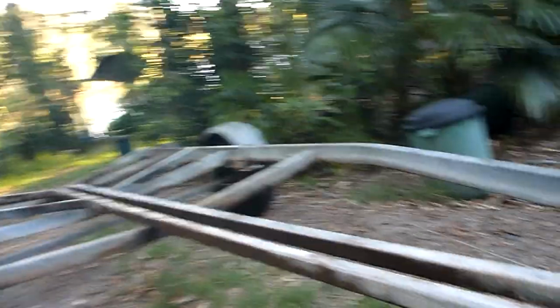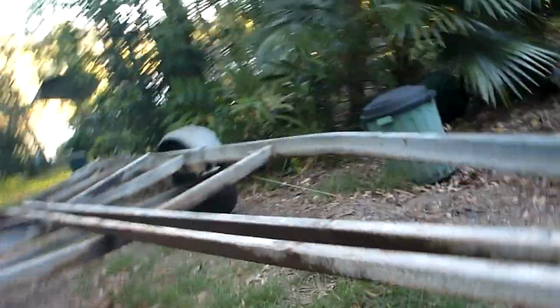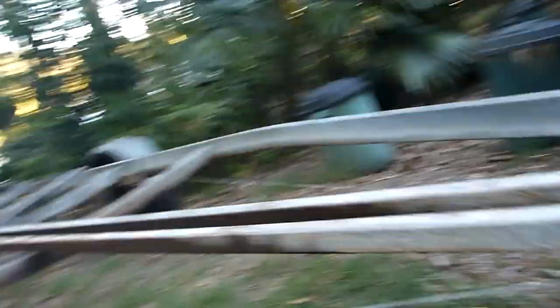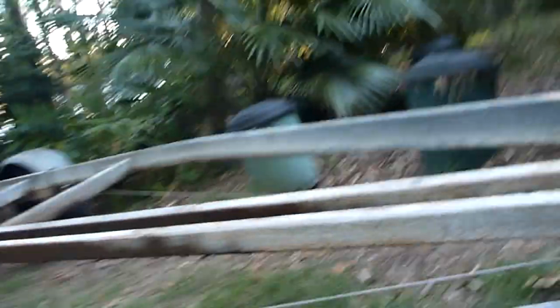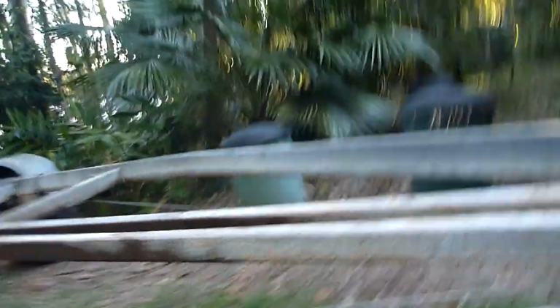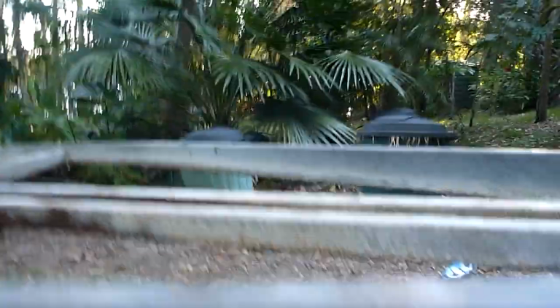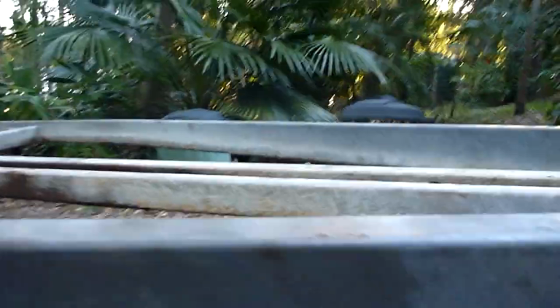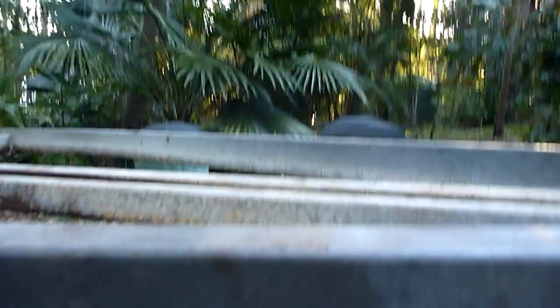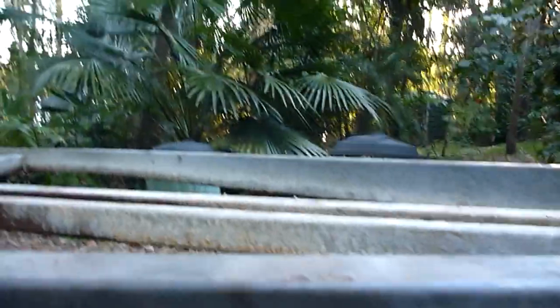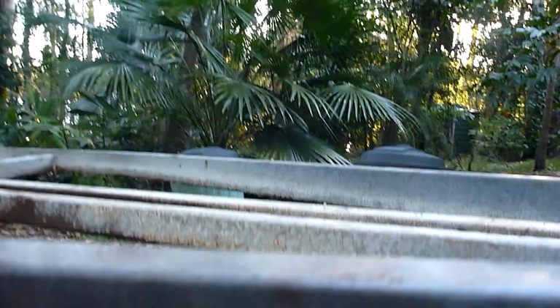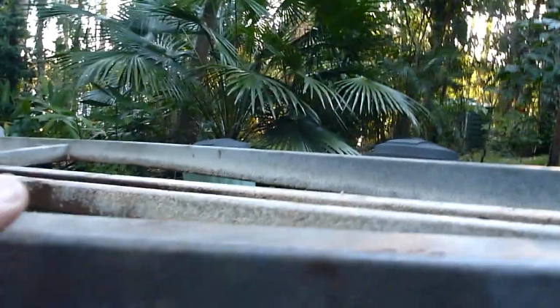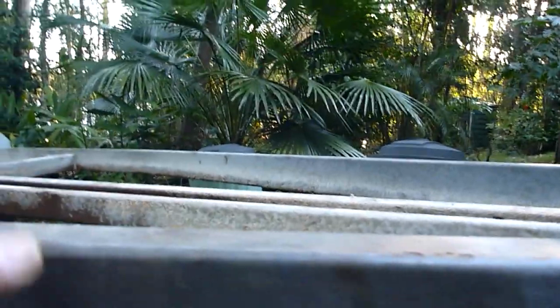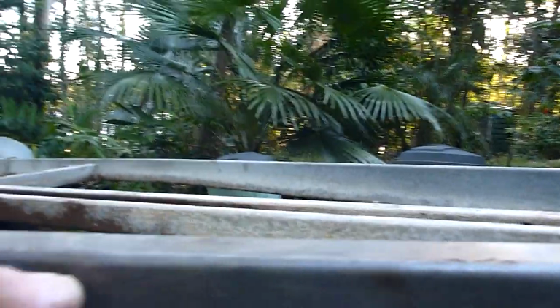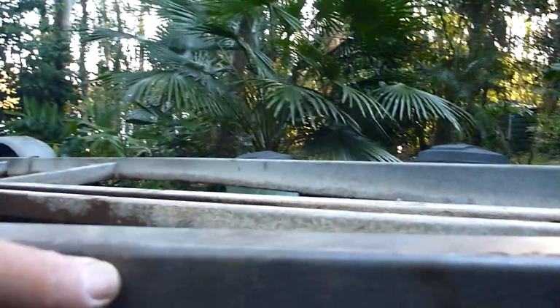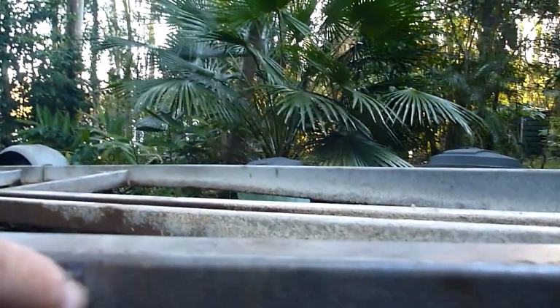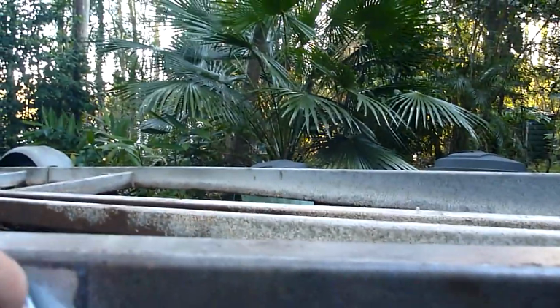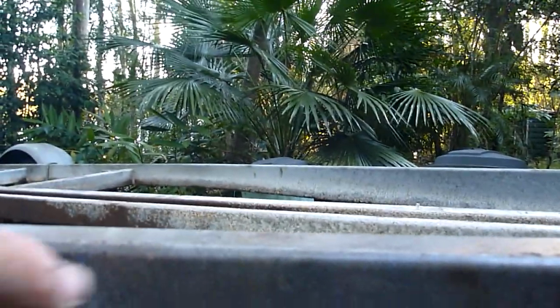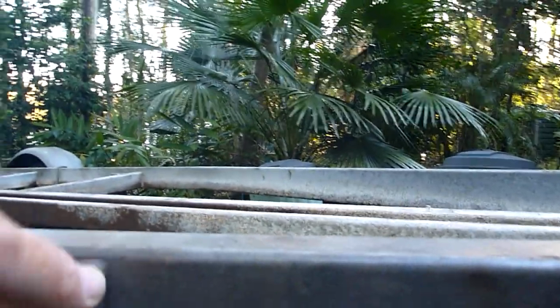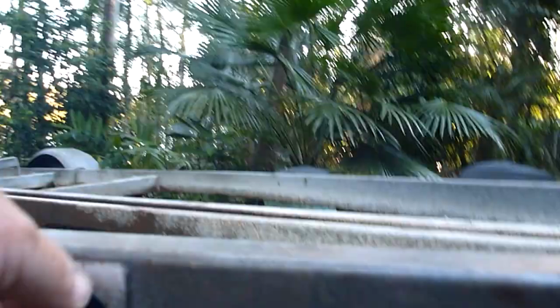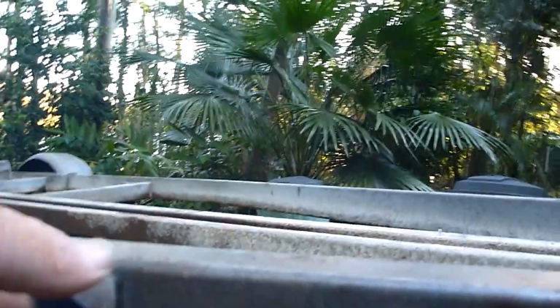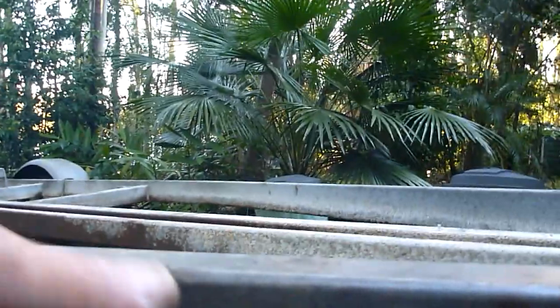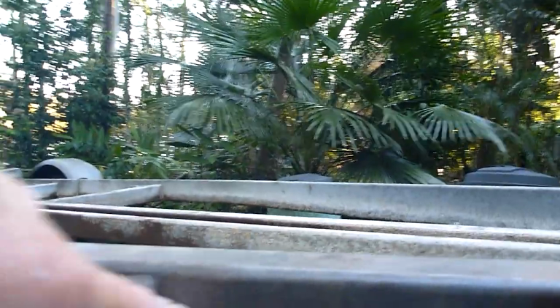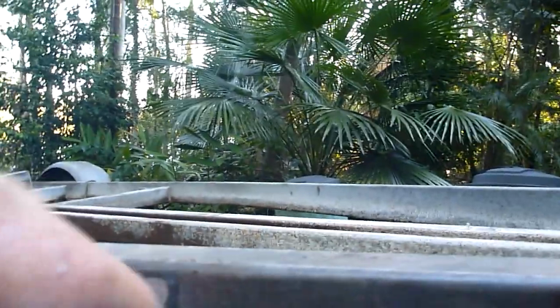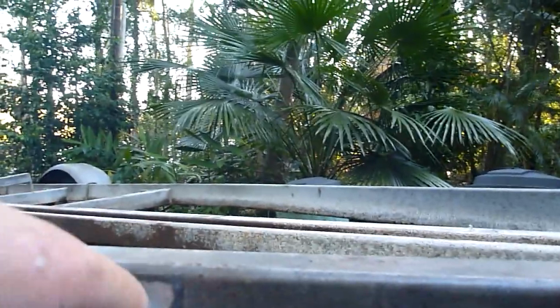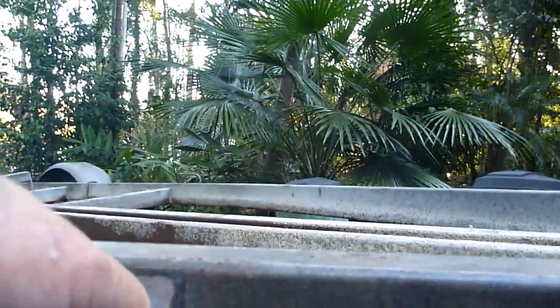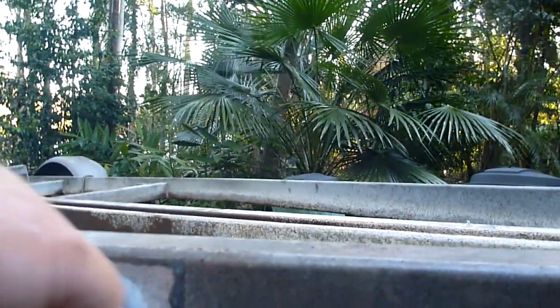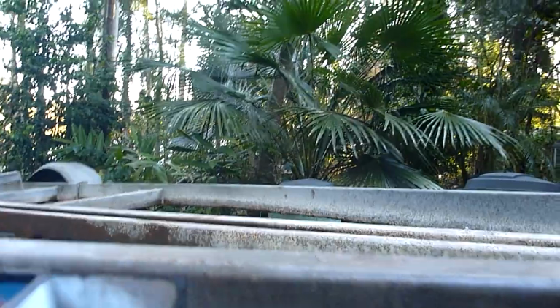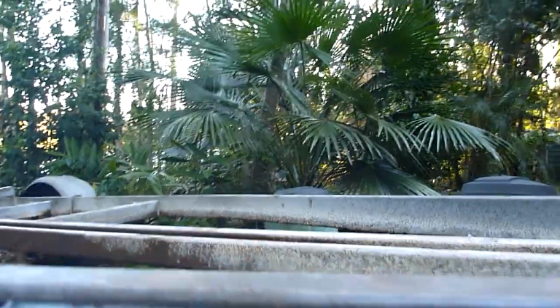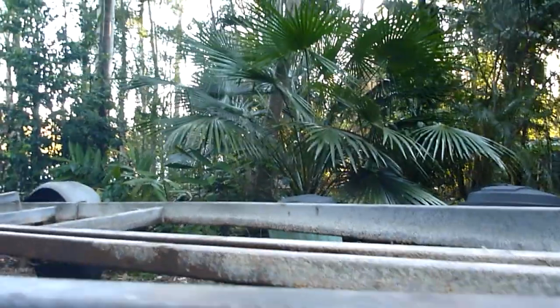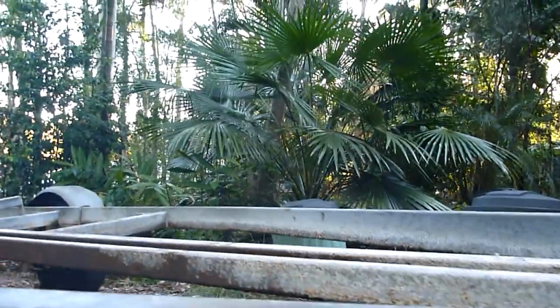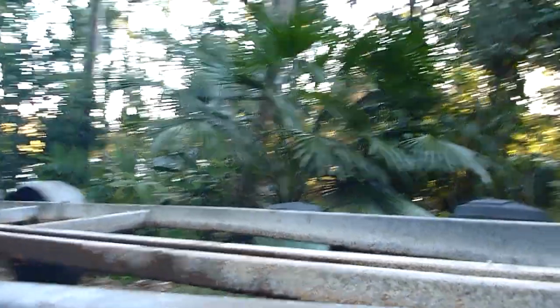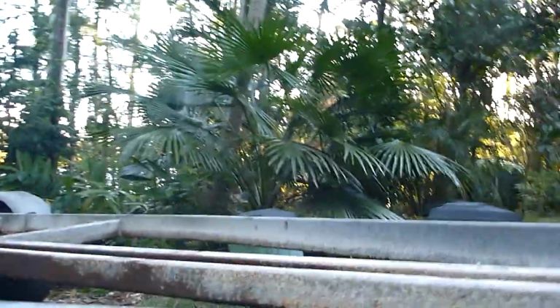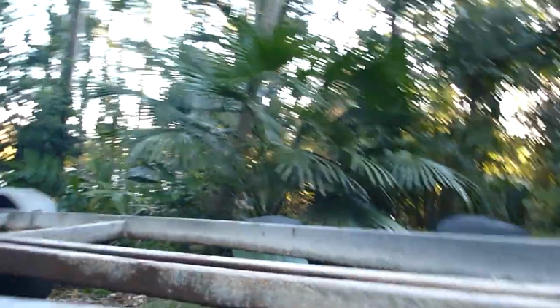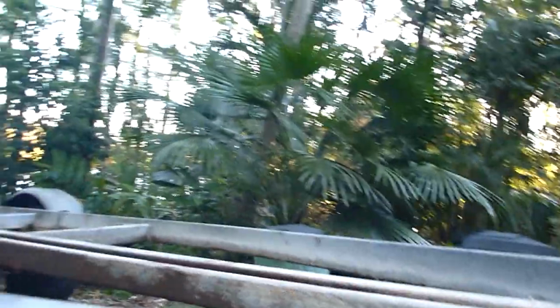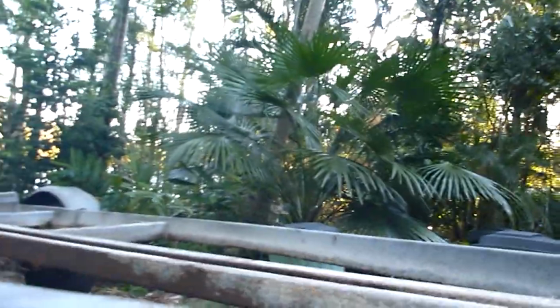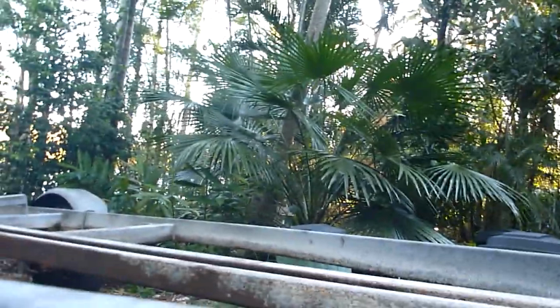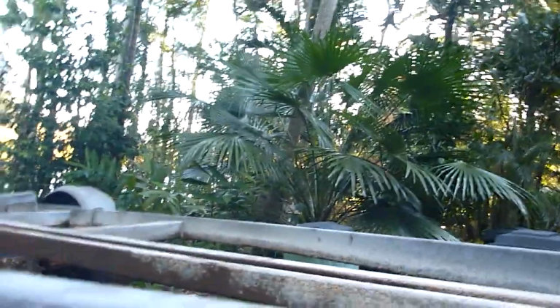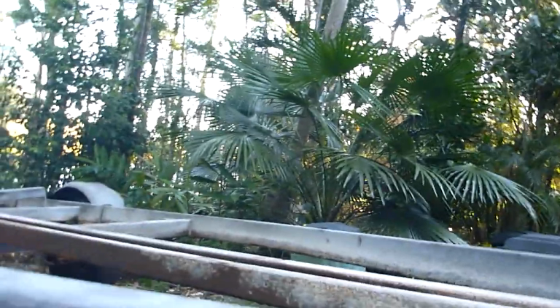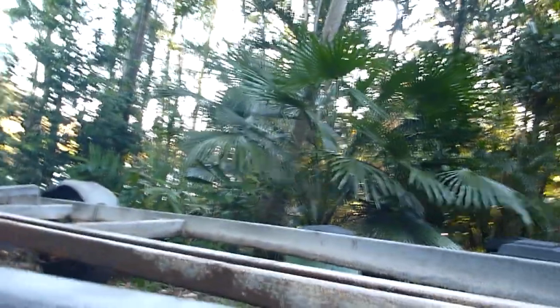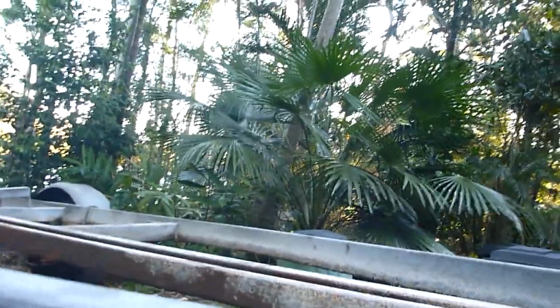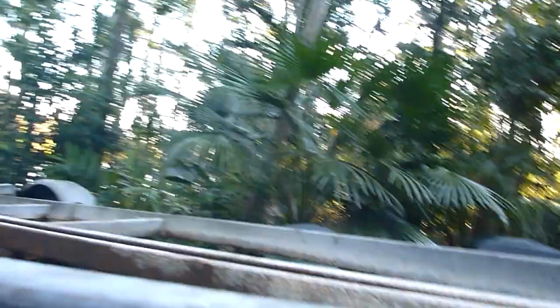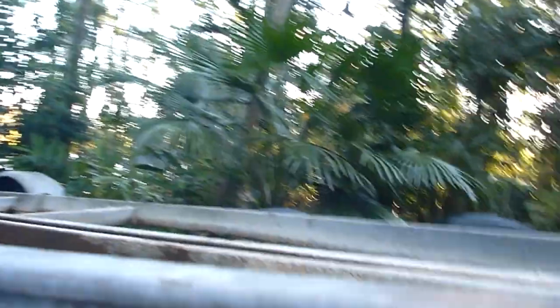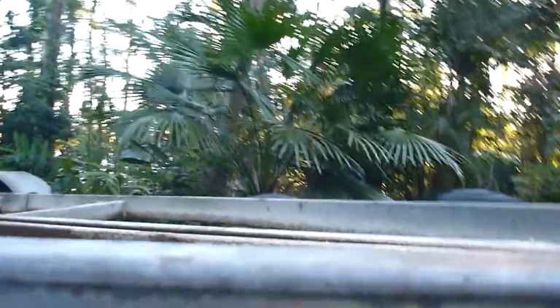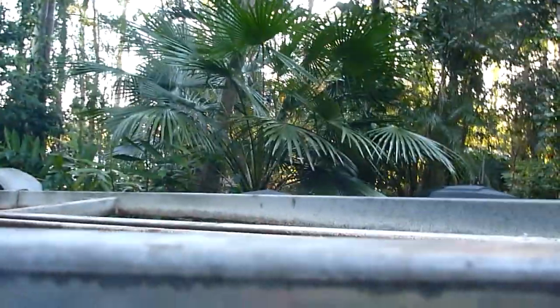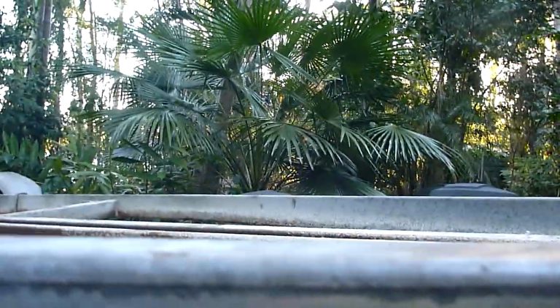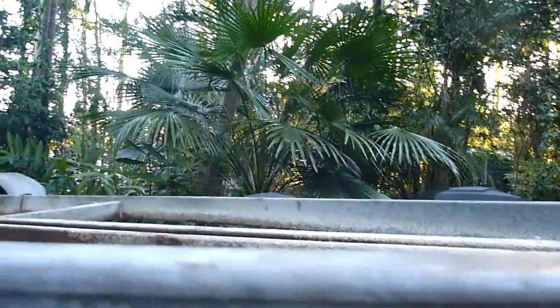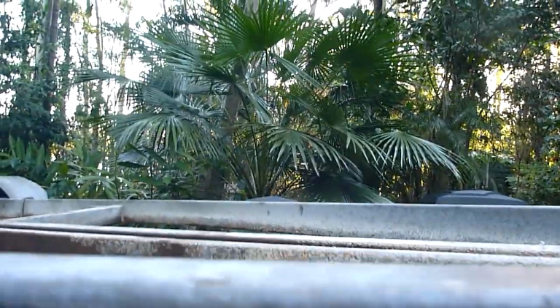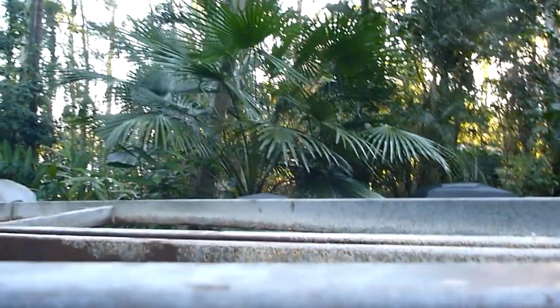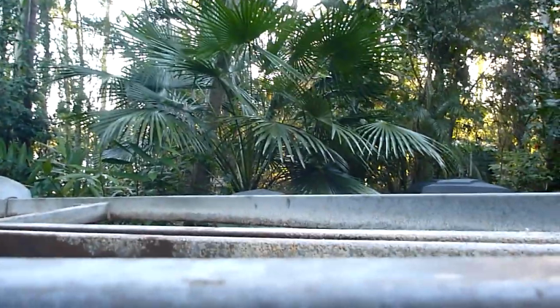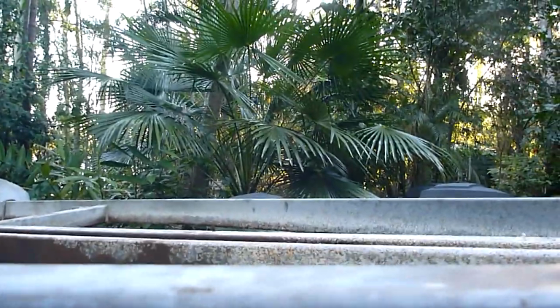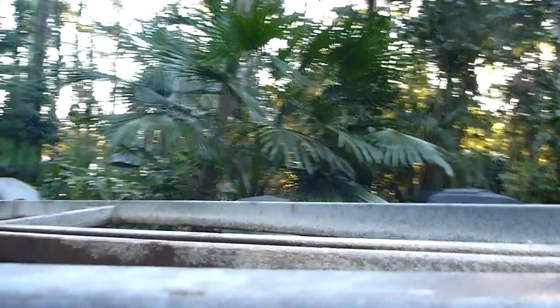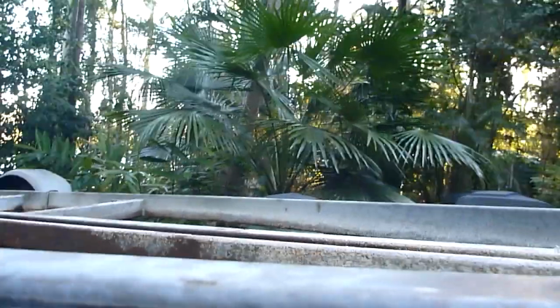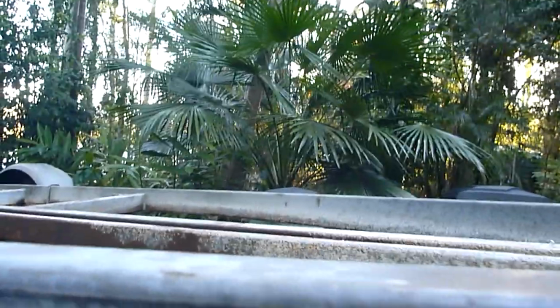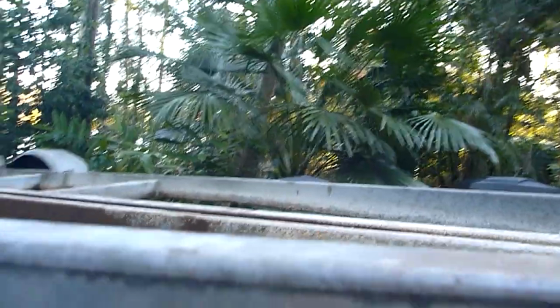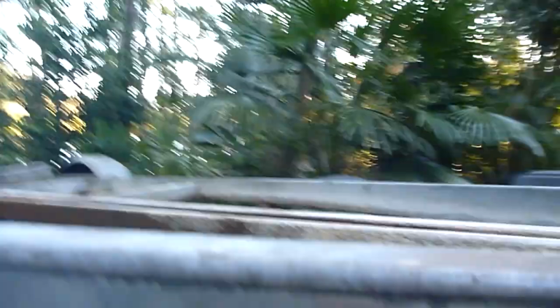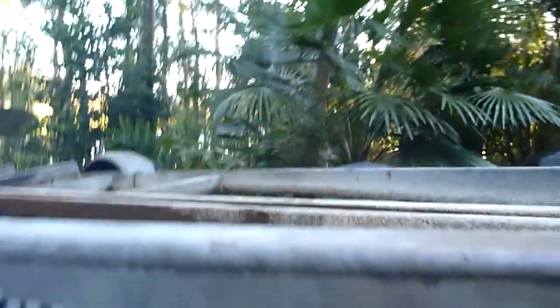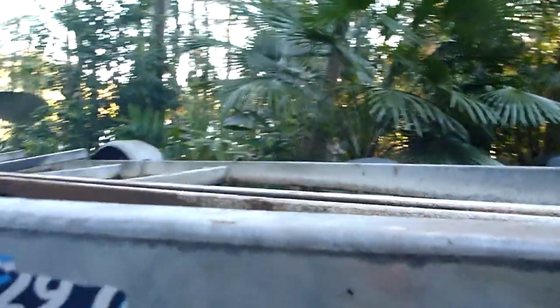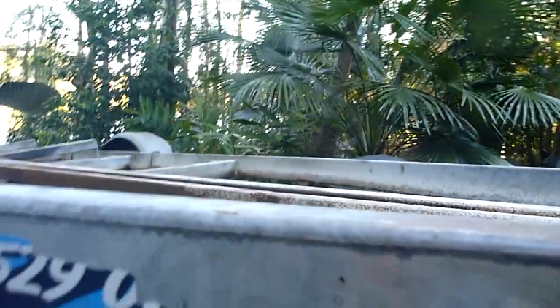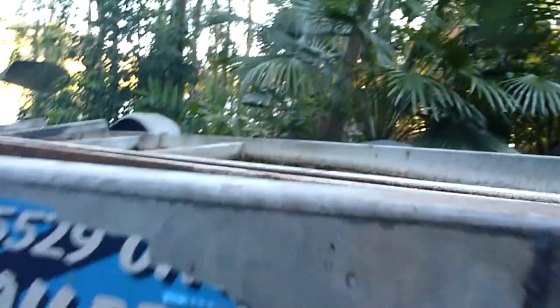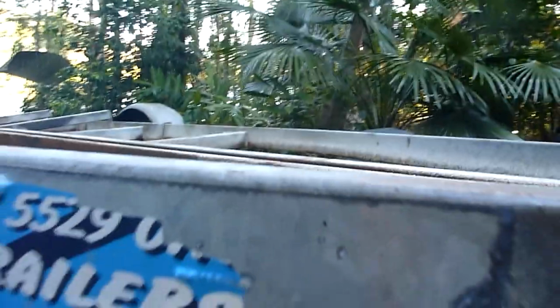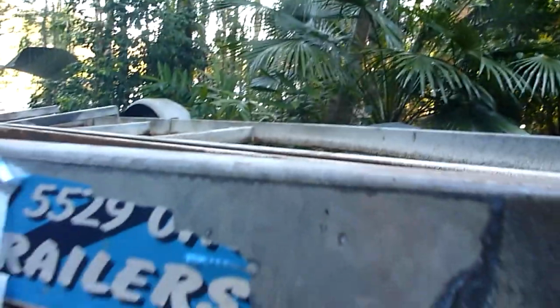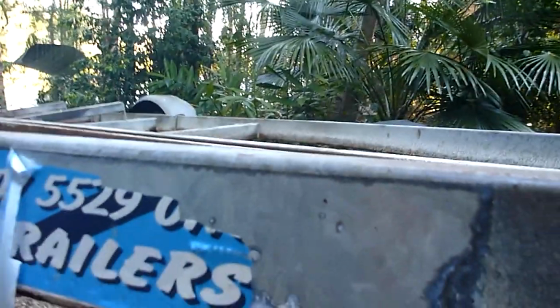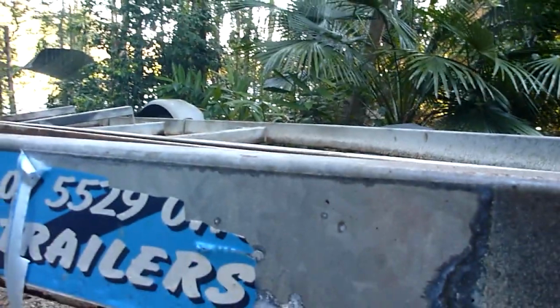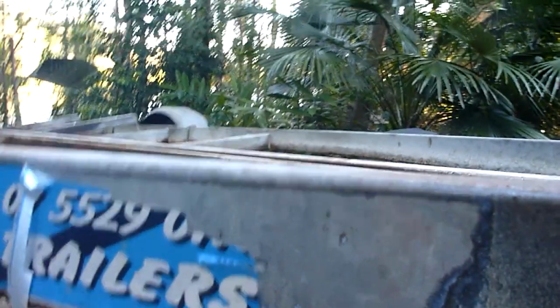See, the rust is starting here, but underneath — look at that. Look at that. Beautiful.